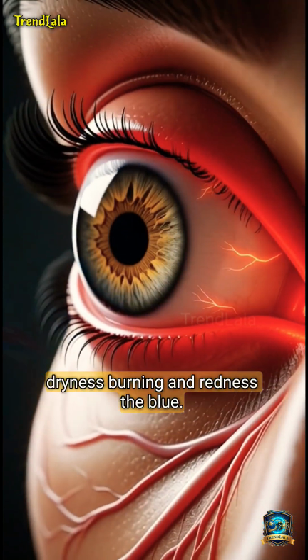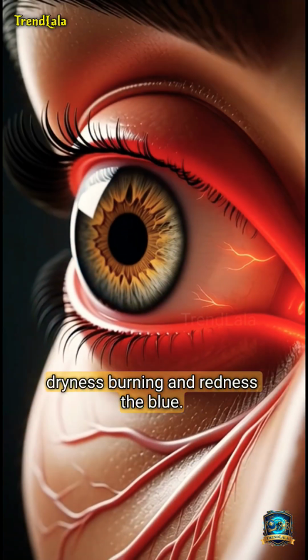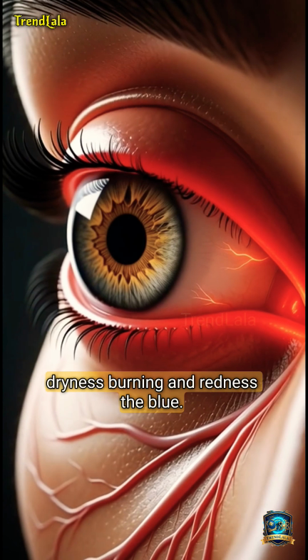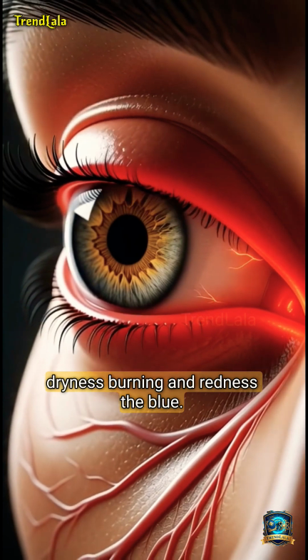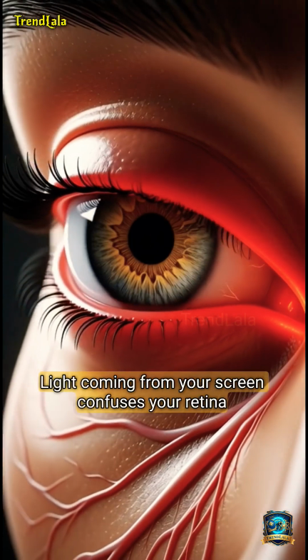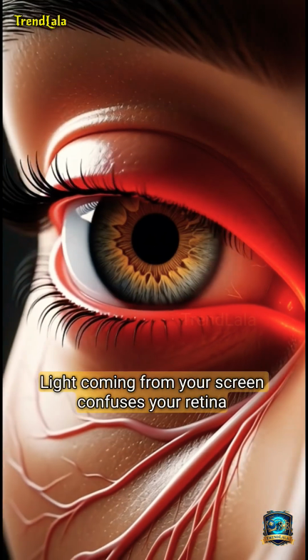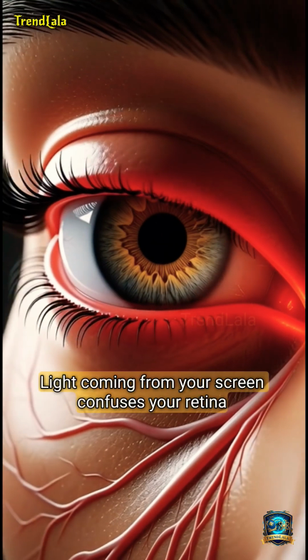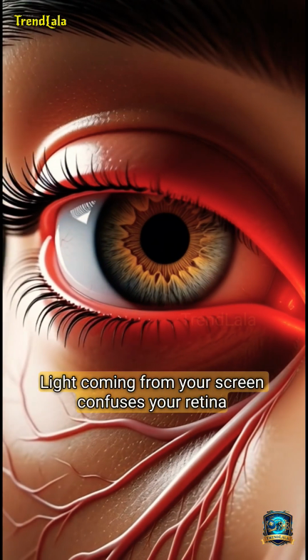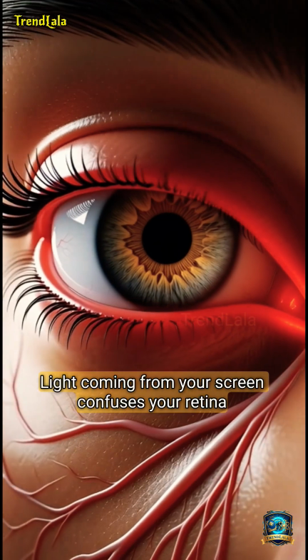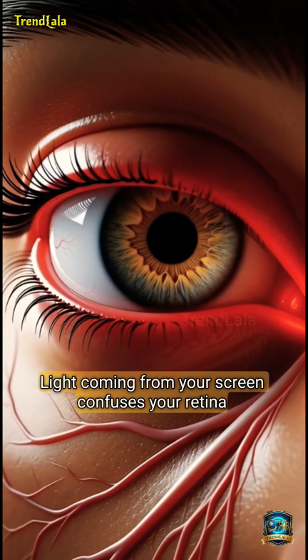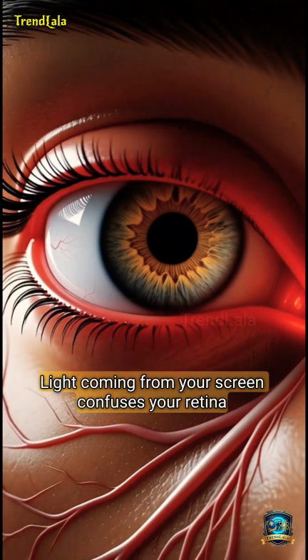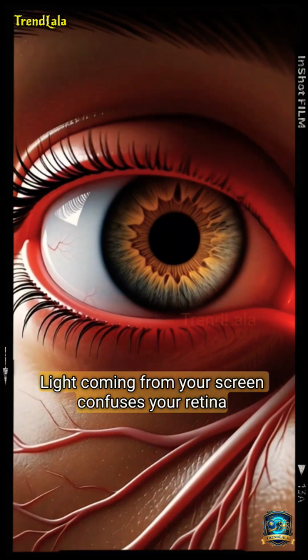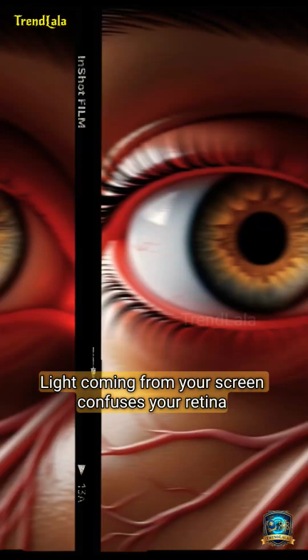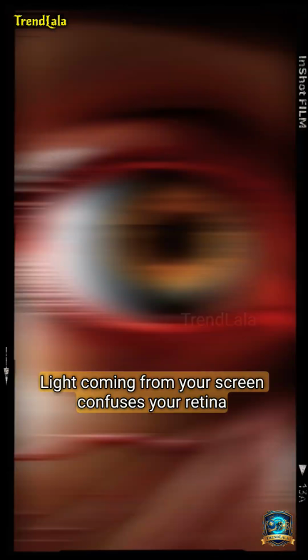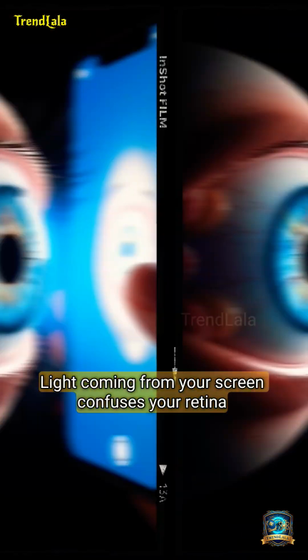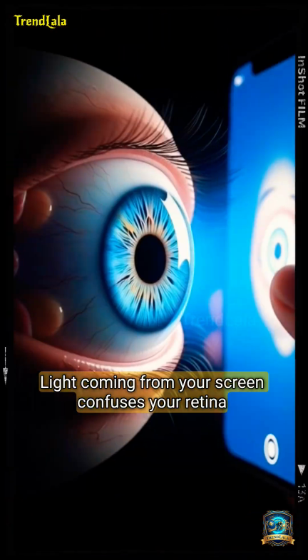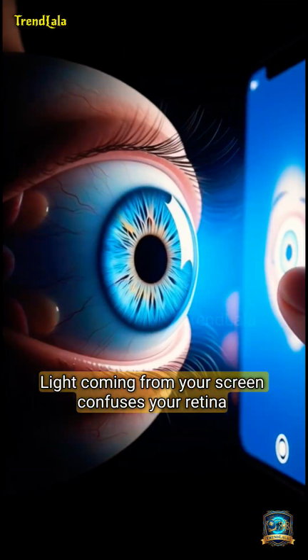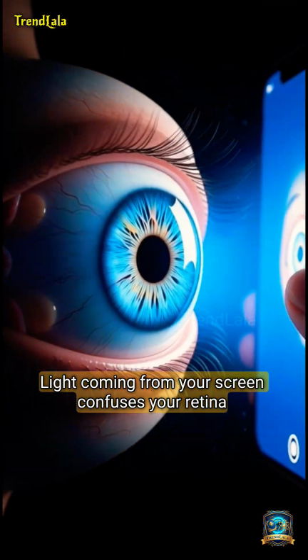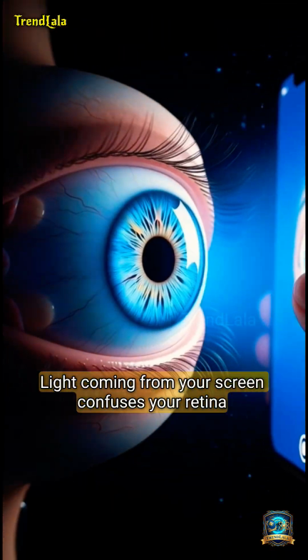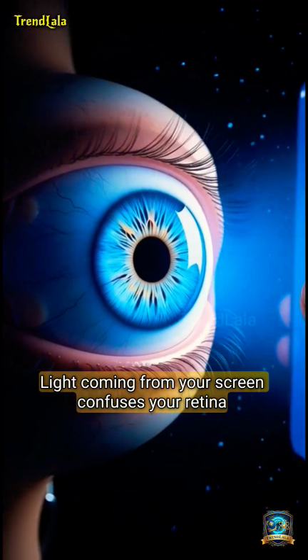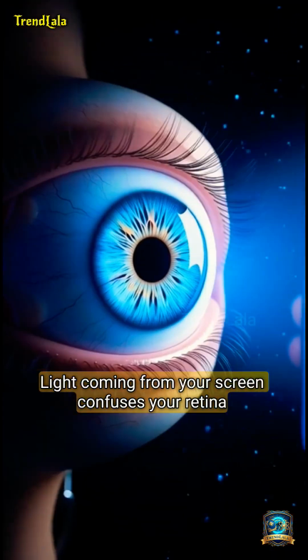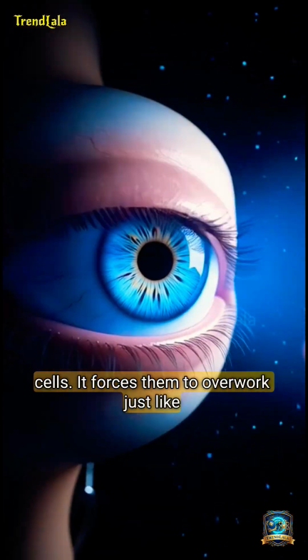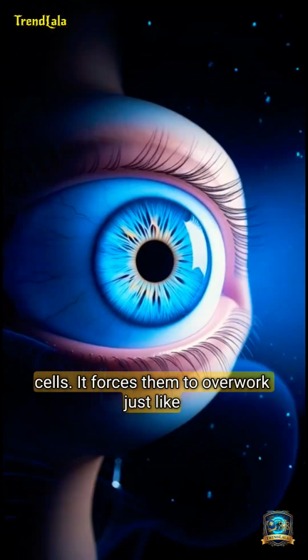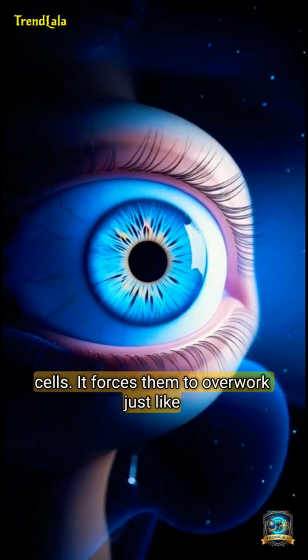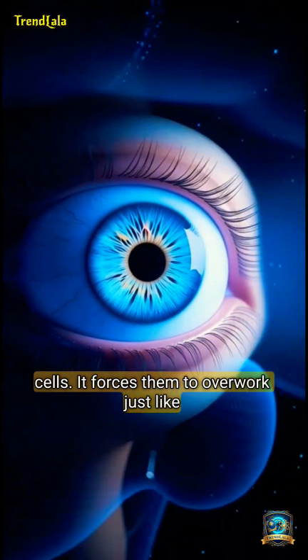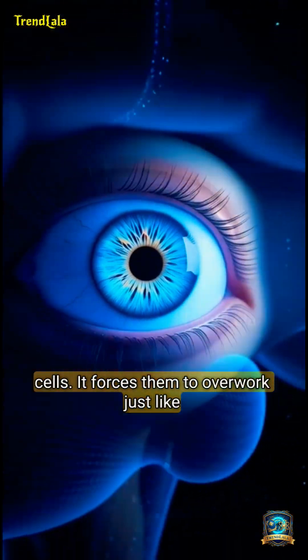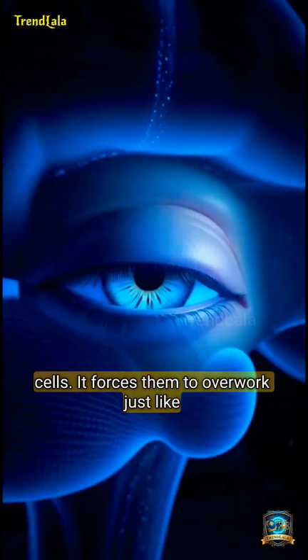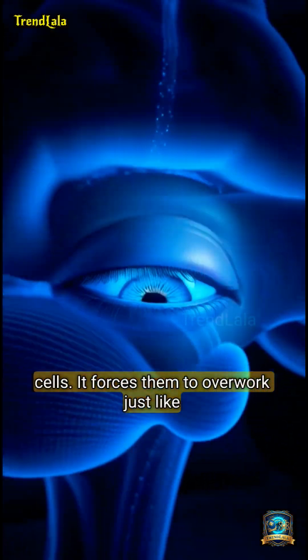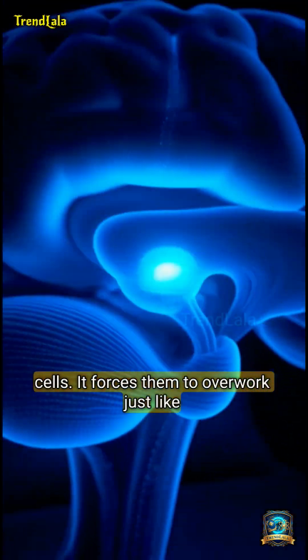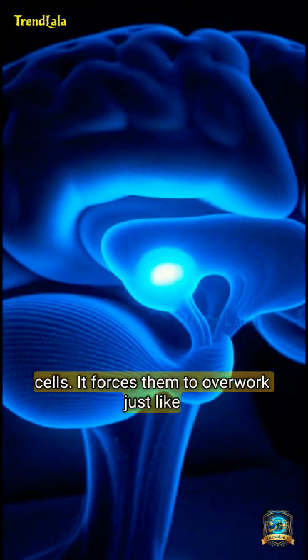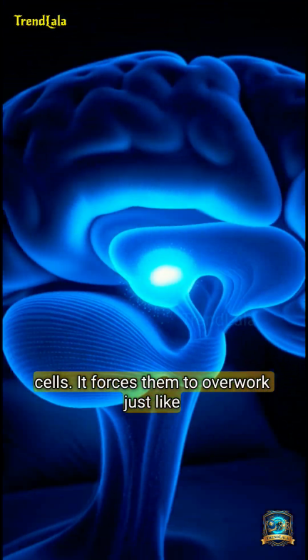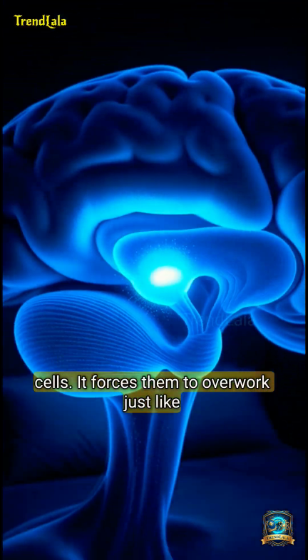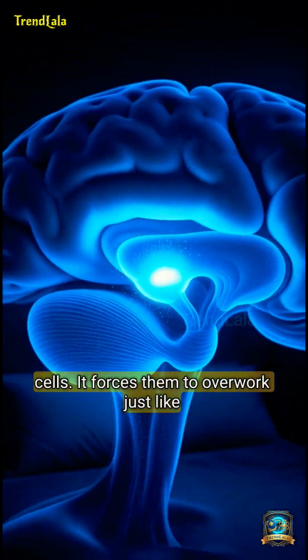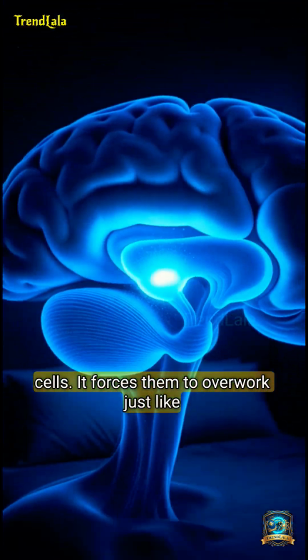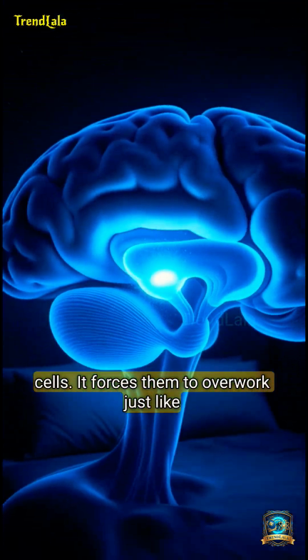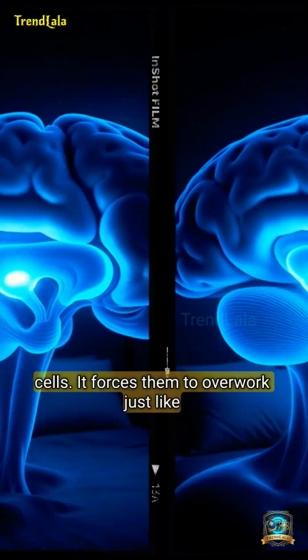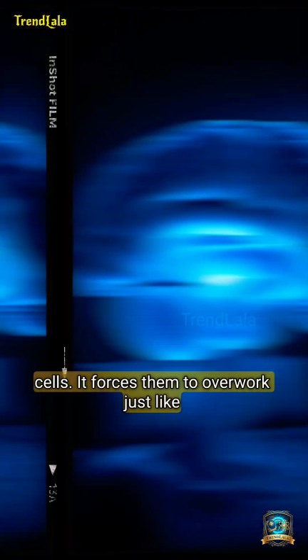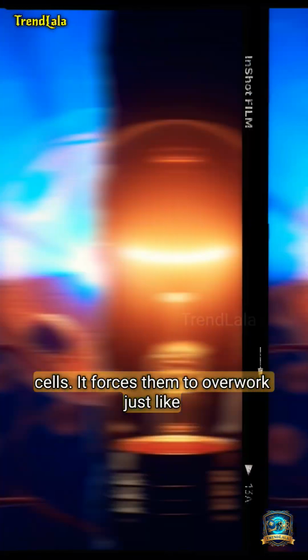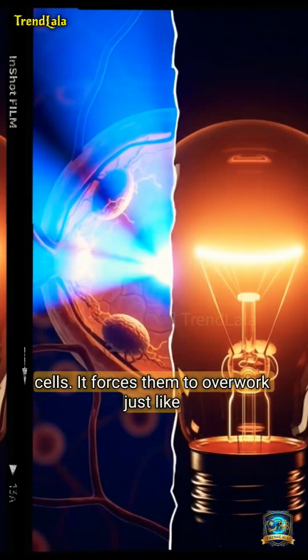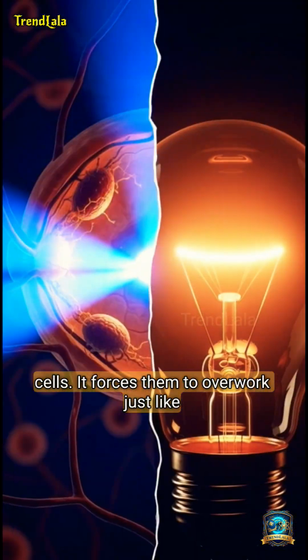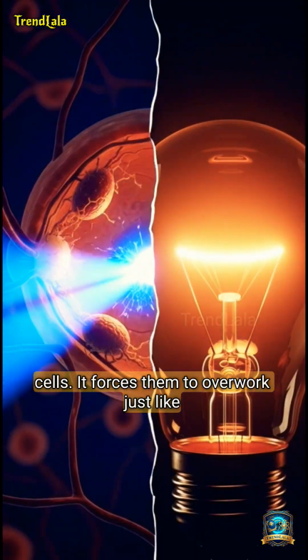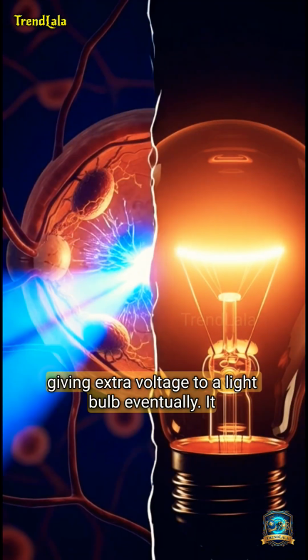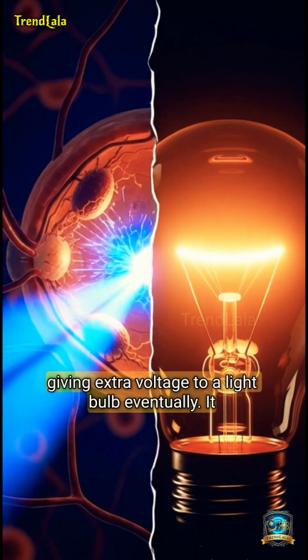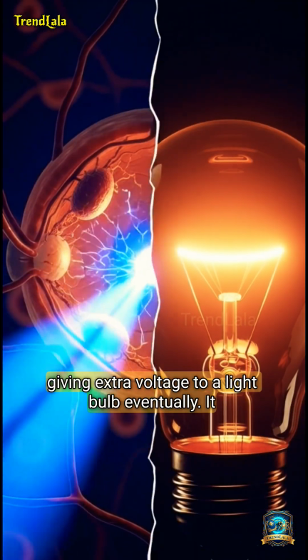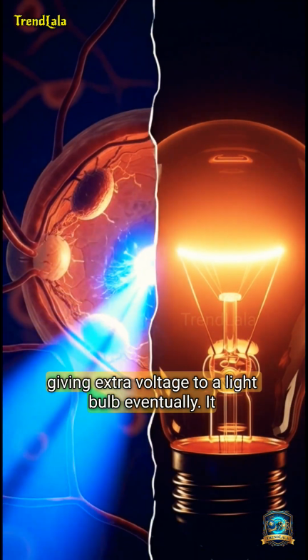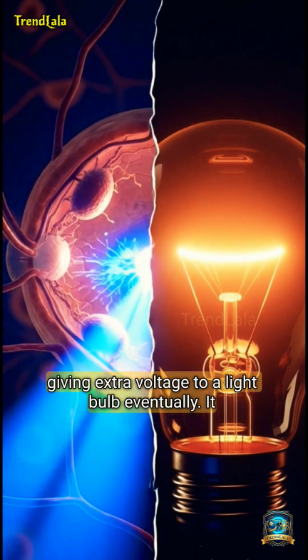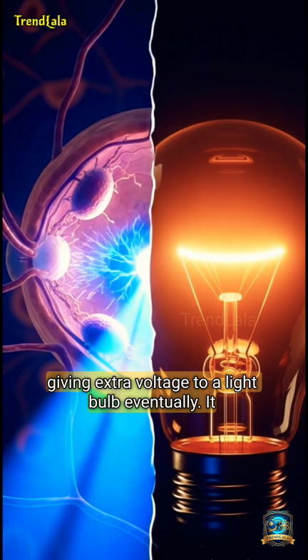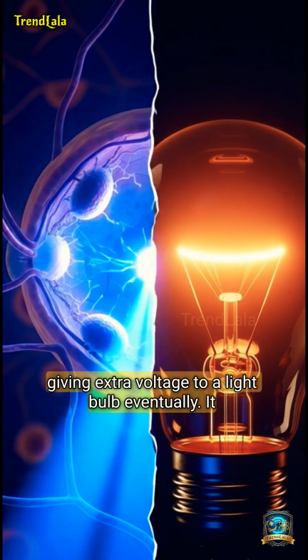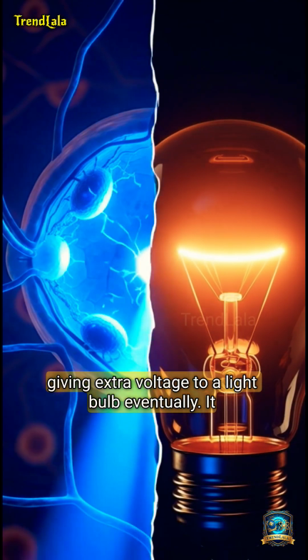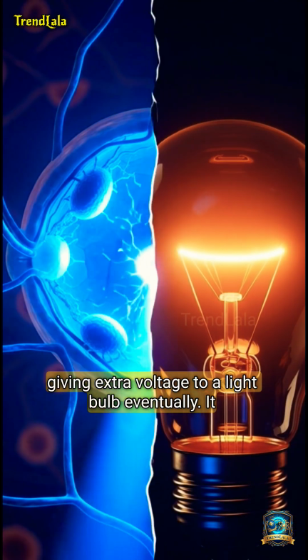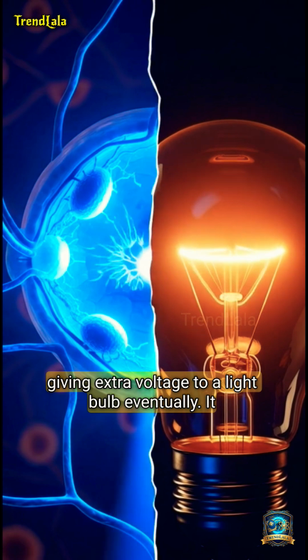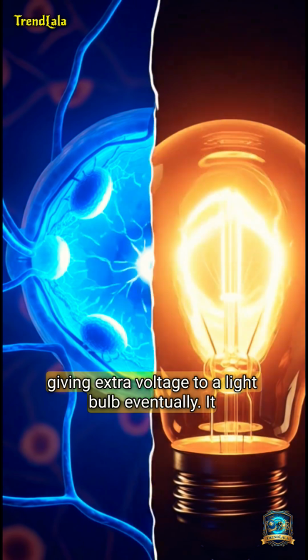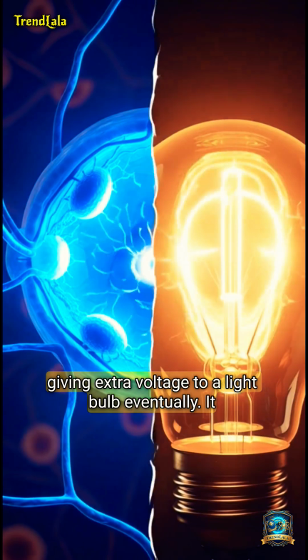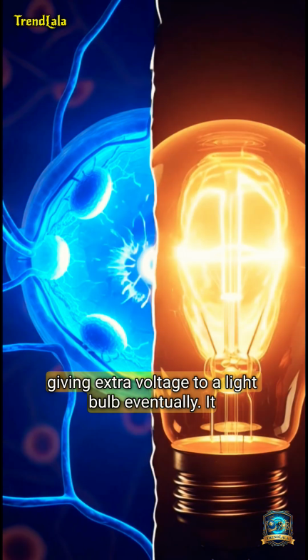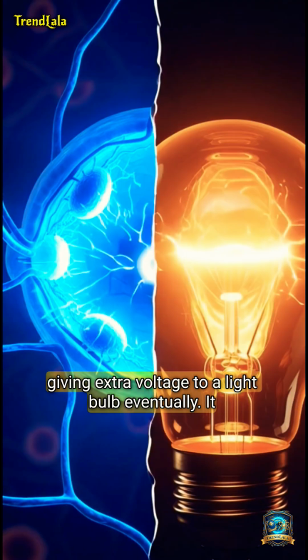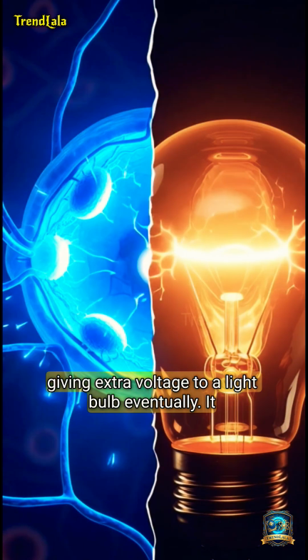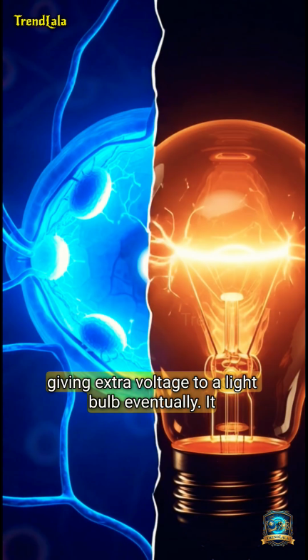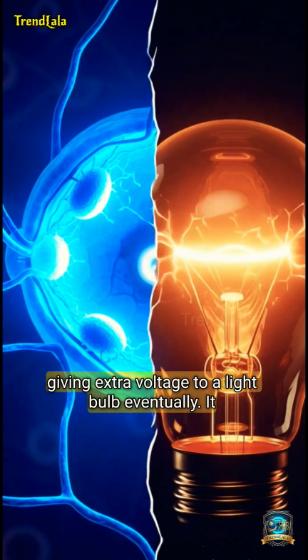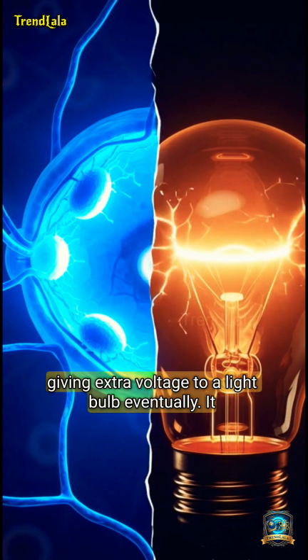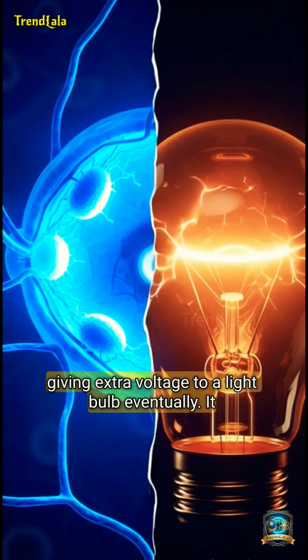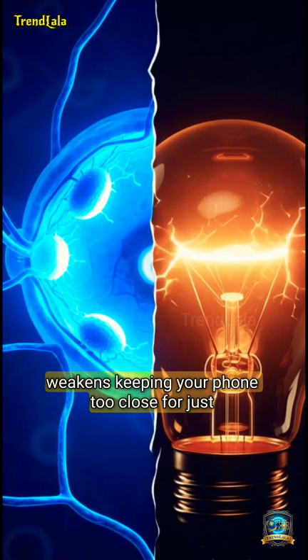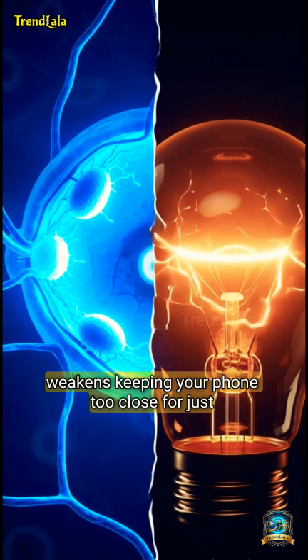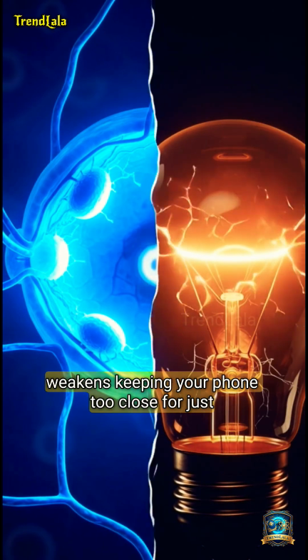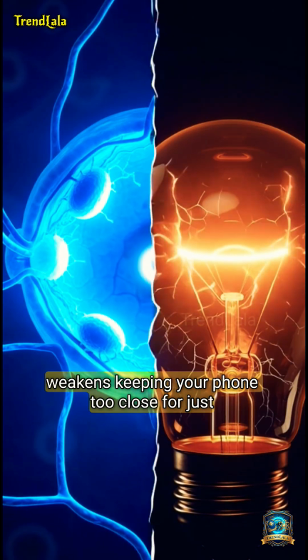The blue light coming from your screen confuses your retina cells. It forces them to overwork, just like giving extra voltage to a light bulb. Eventually, it weakens.